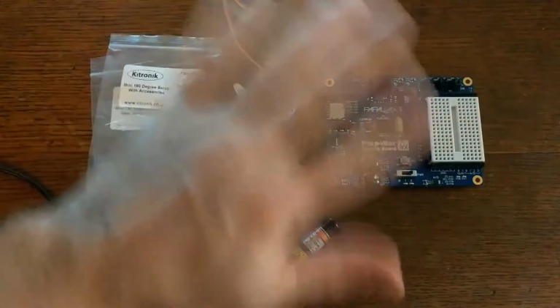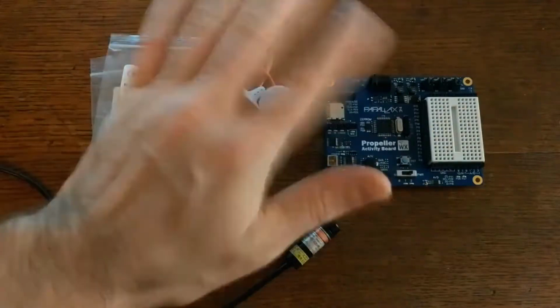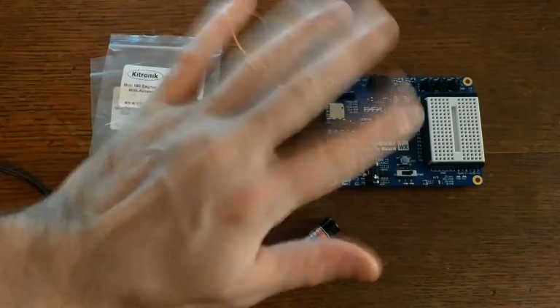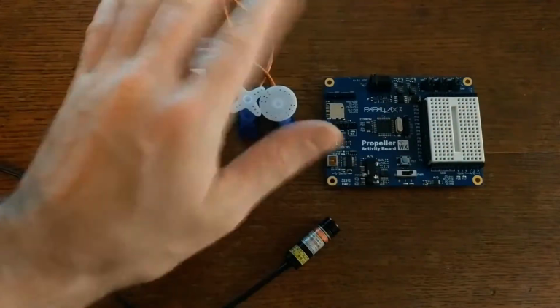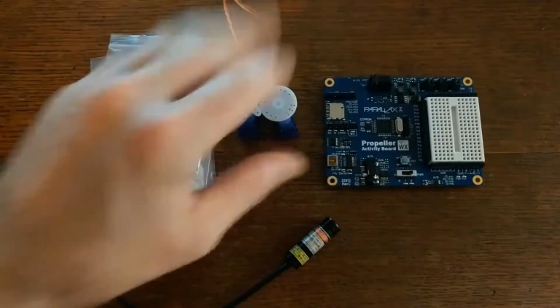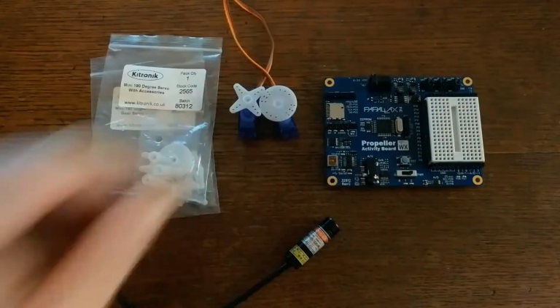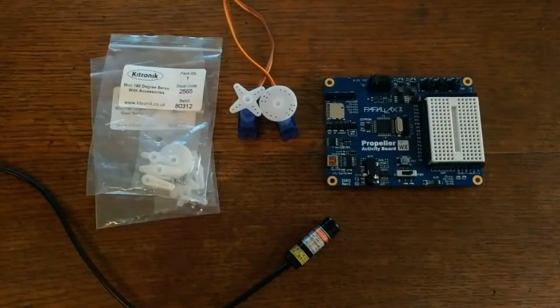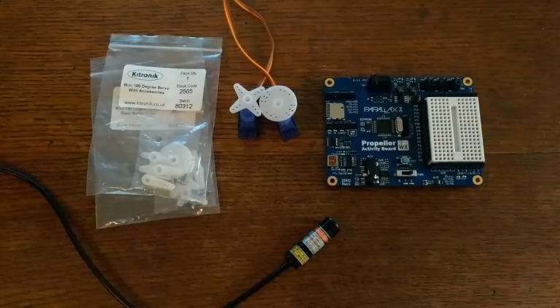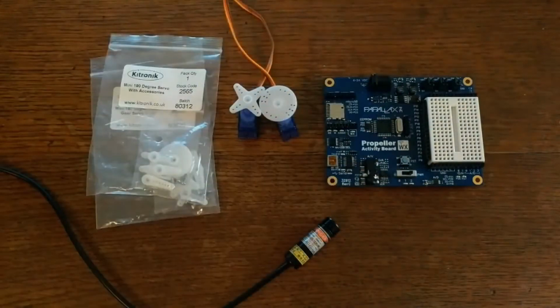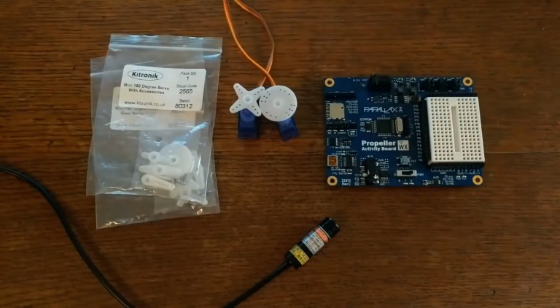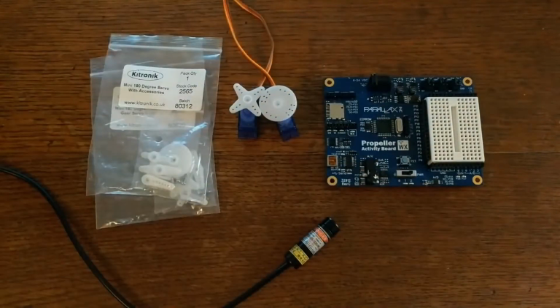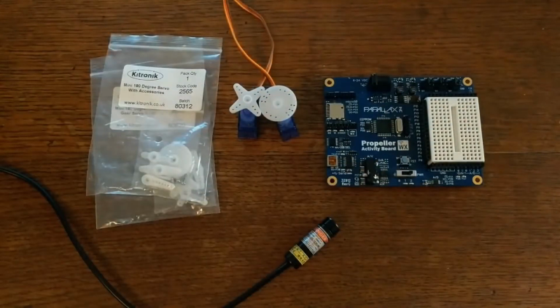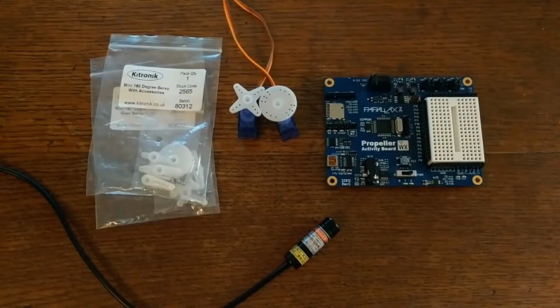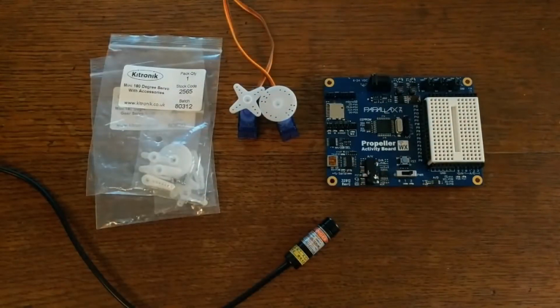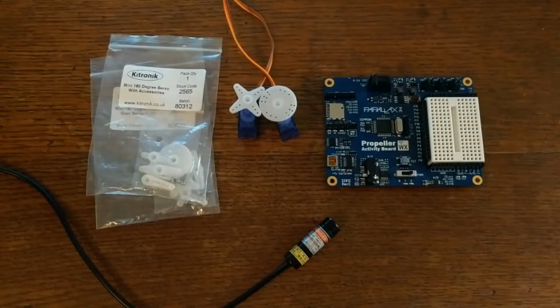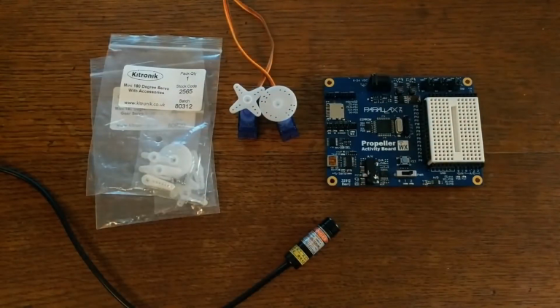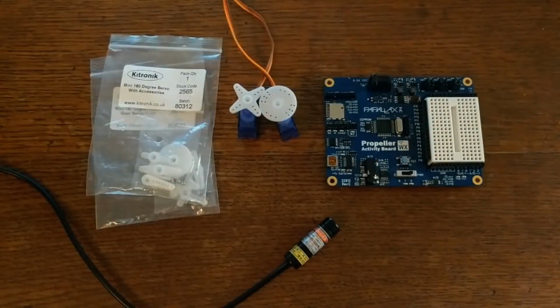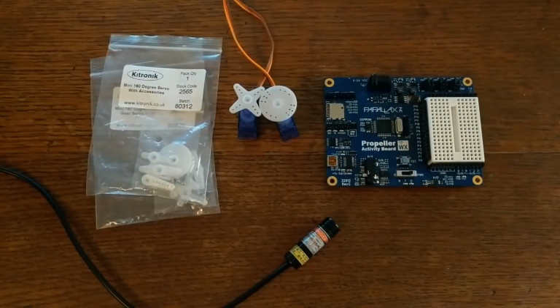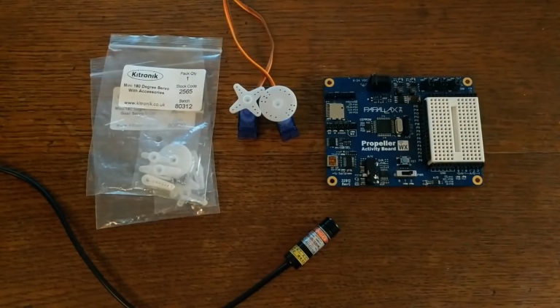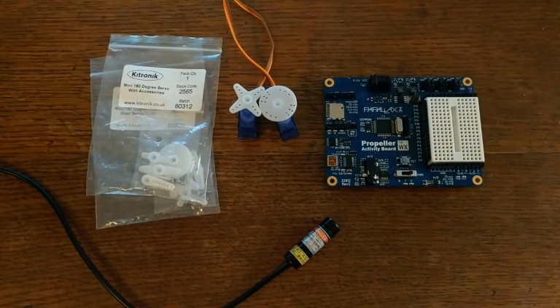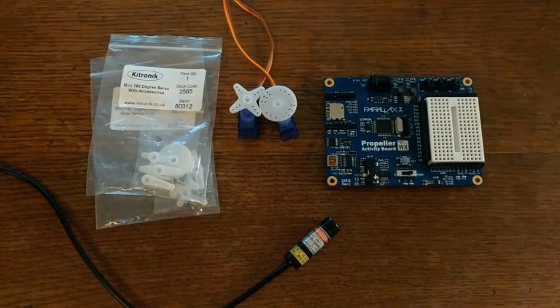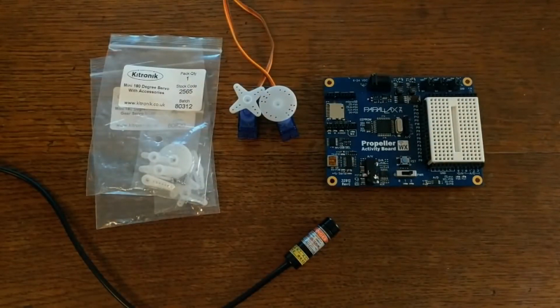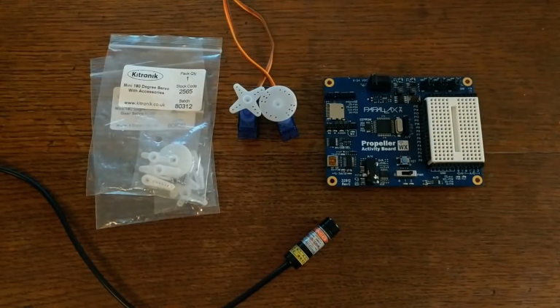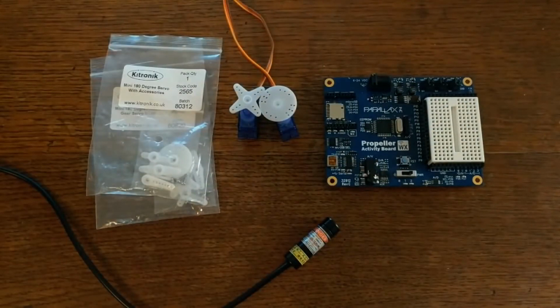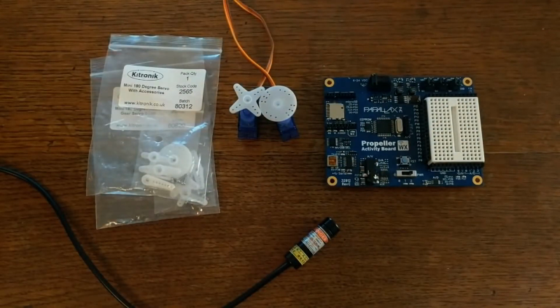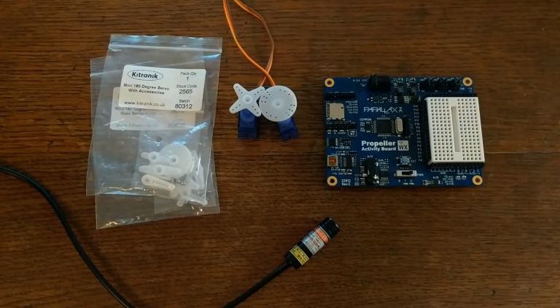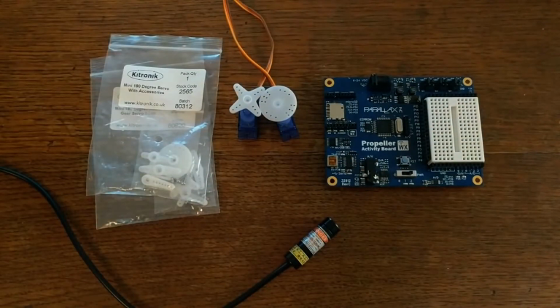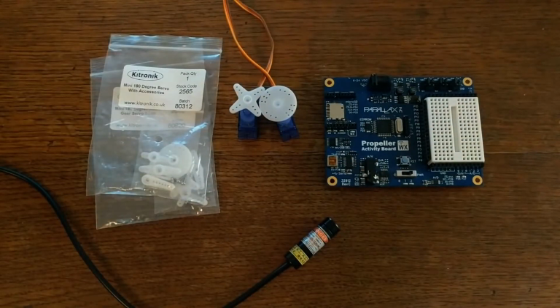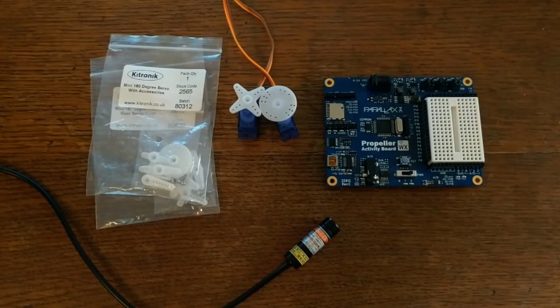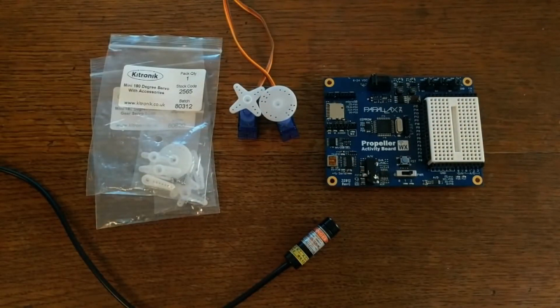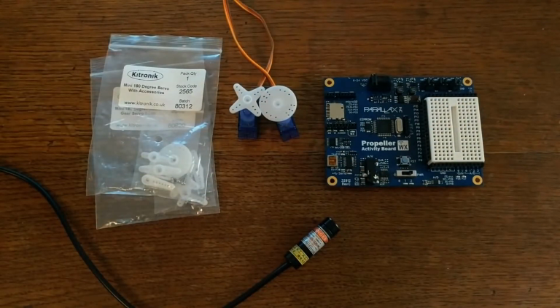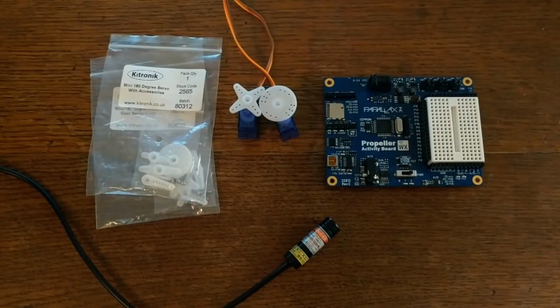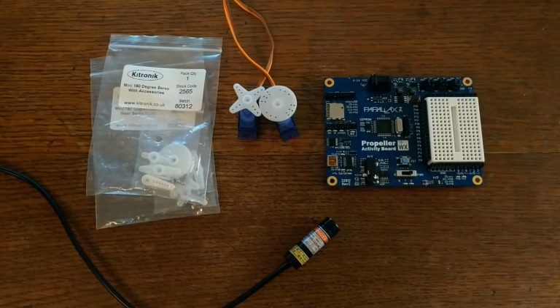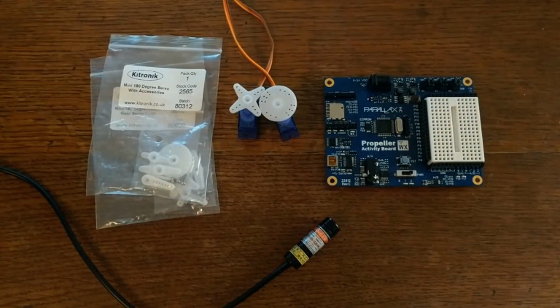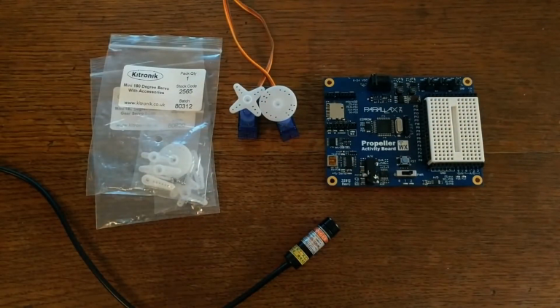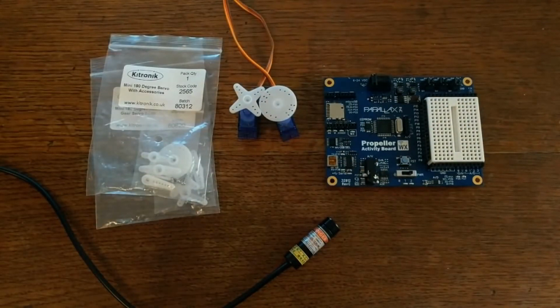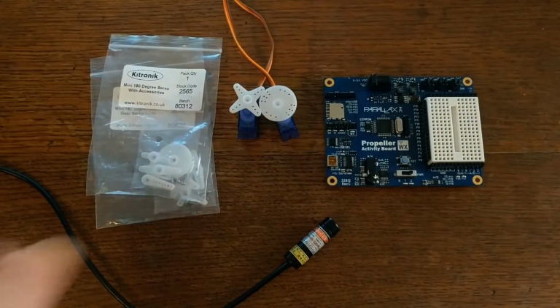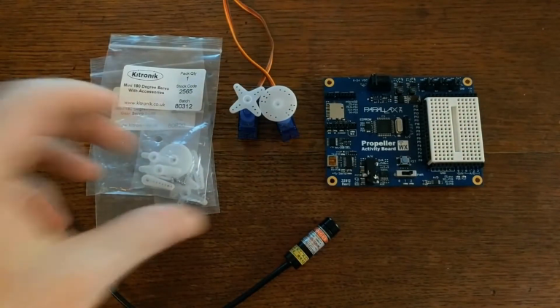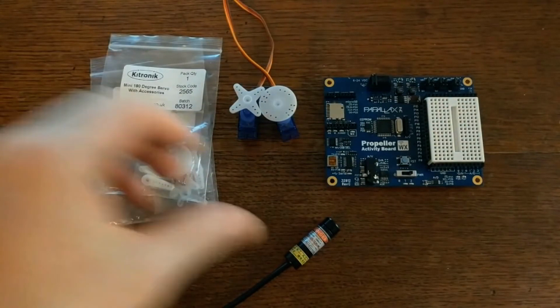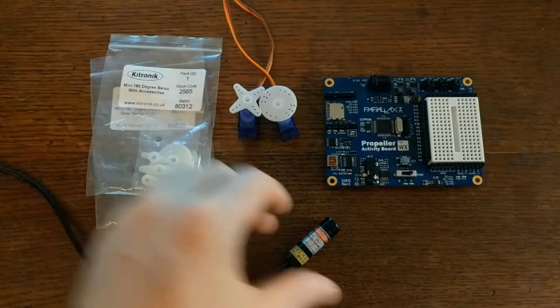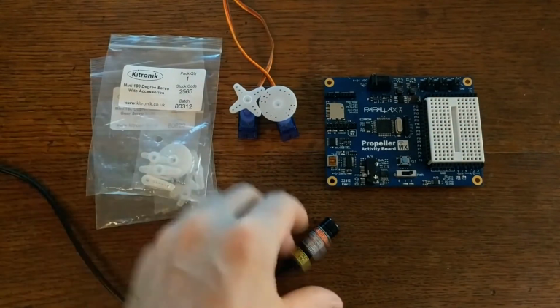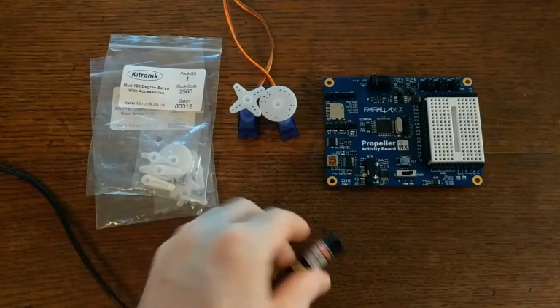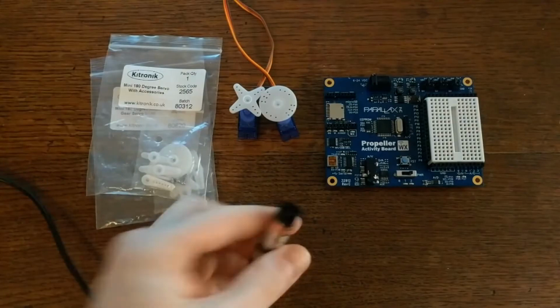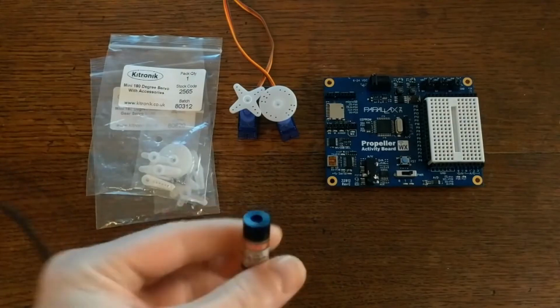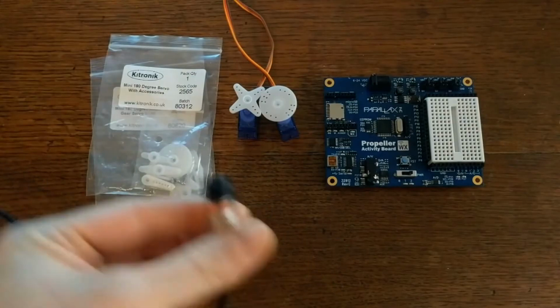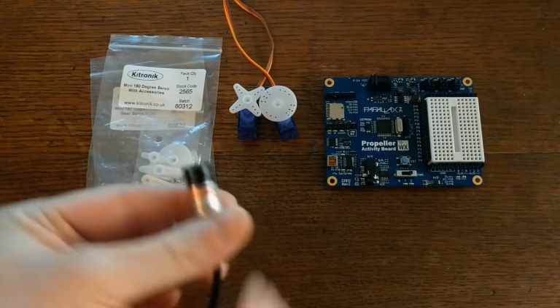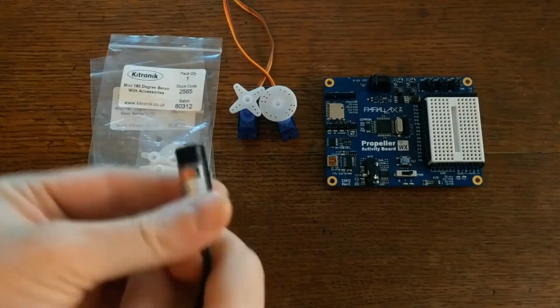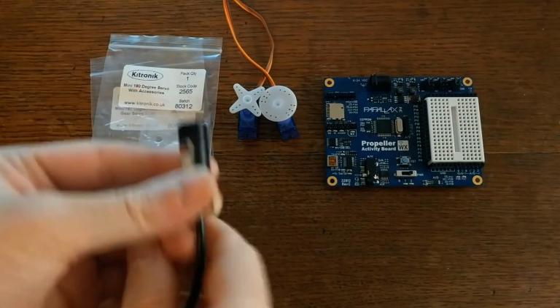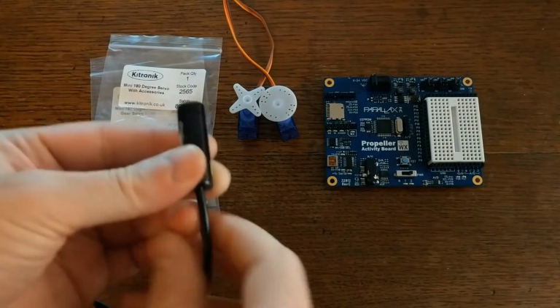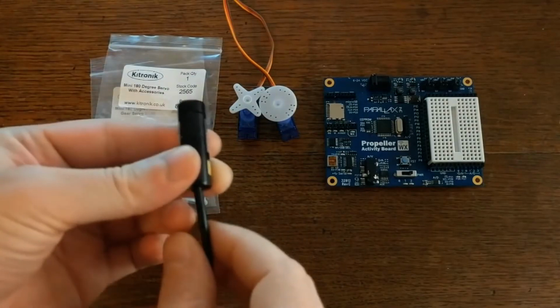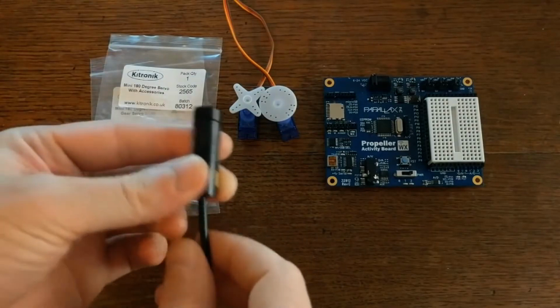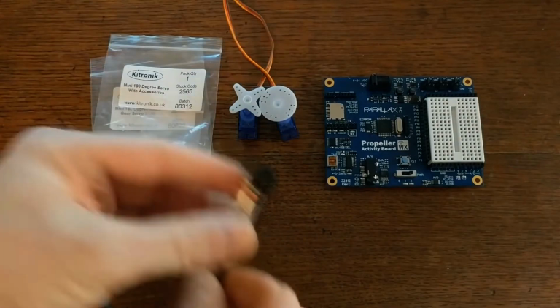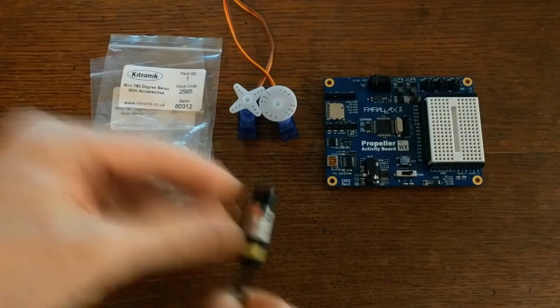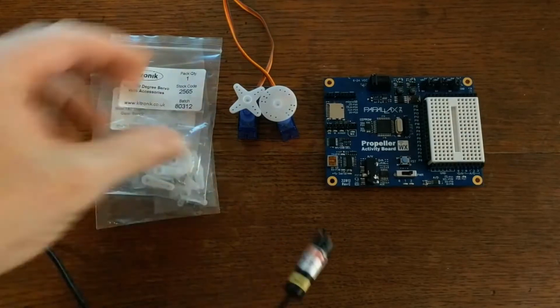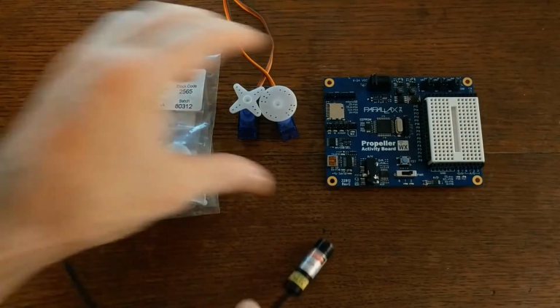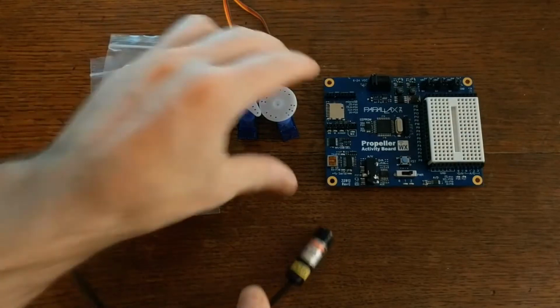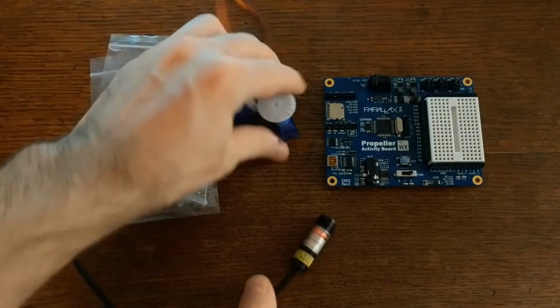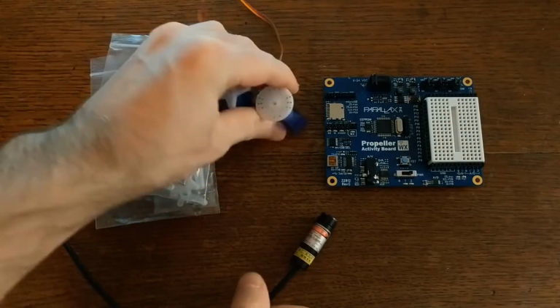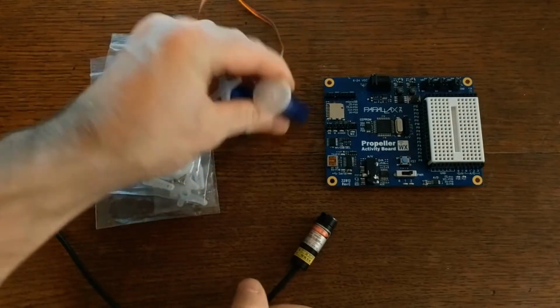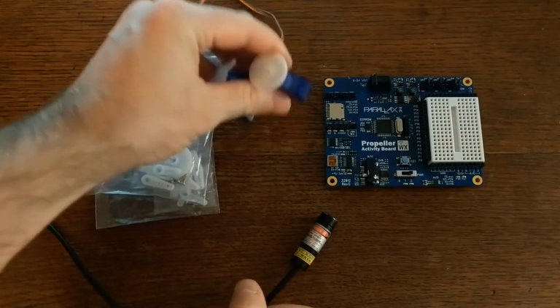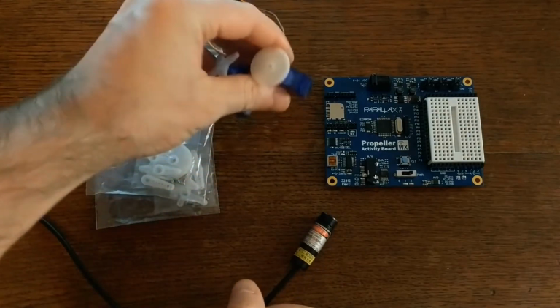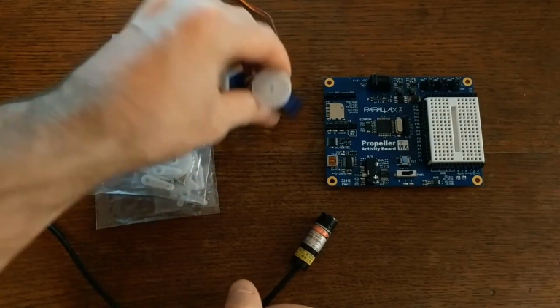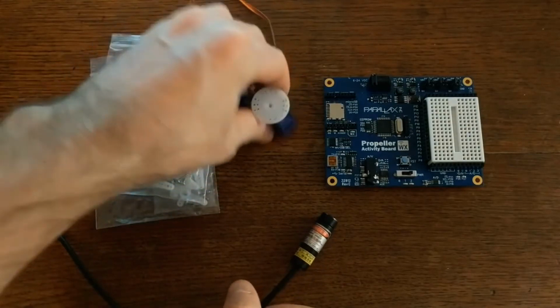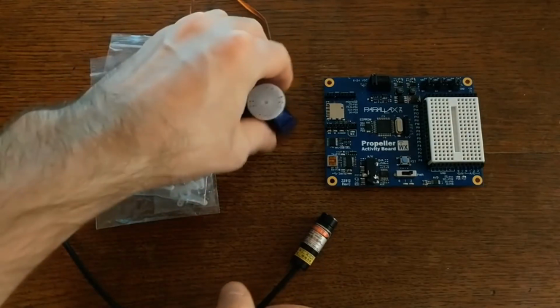Hey everyone! In this video, I'll show you how to build a programmable laser turret using a laser module and a couple of servos.